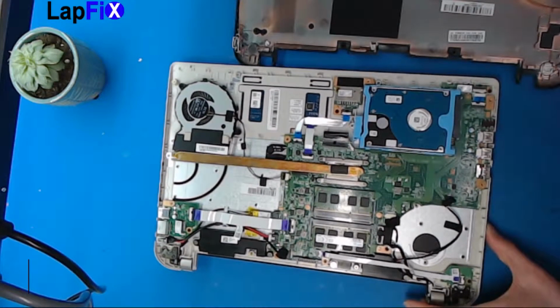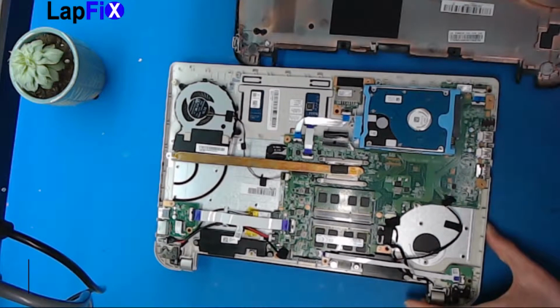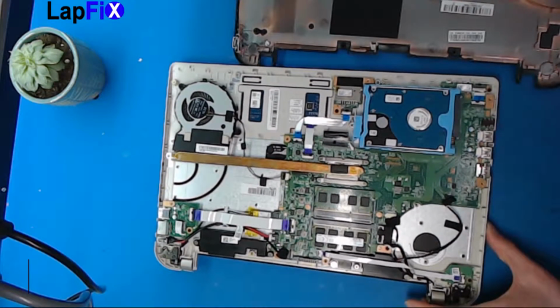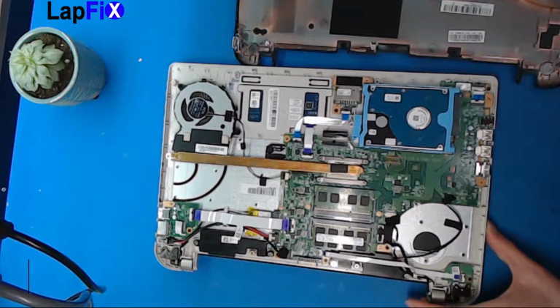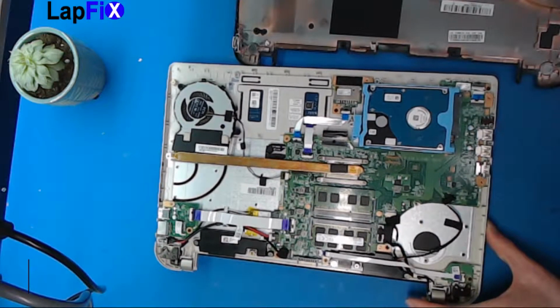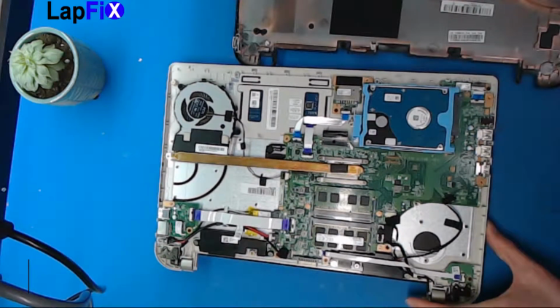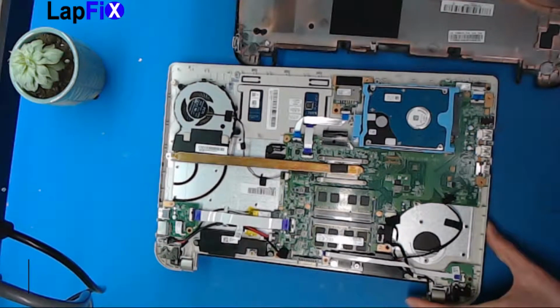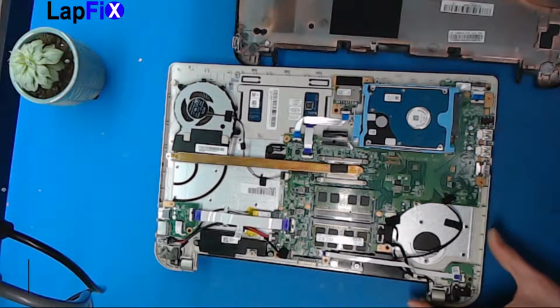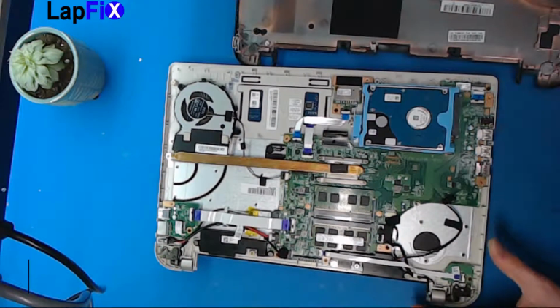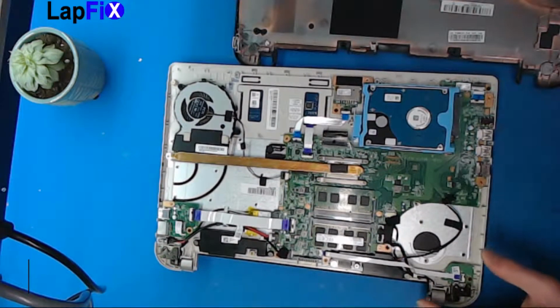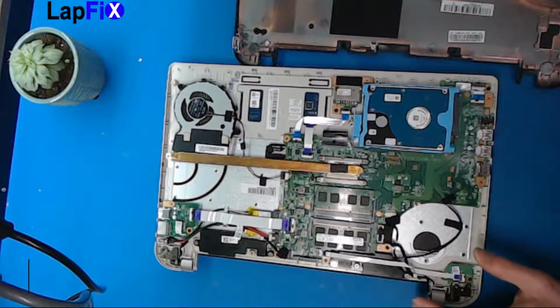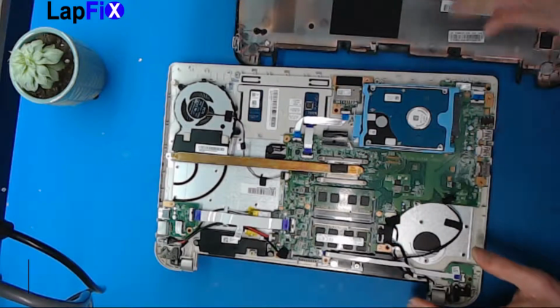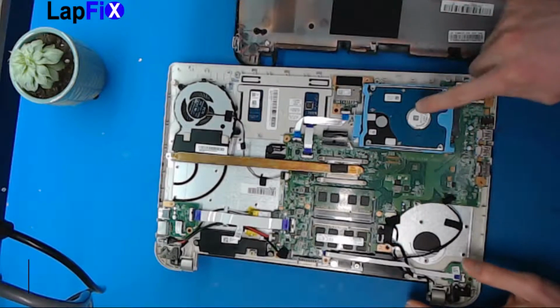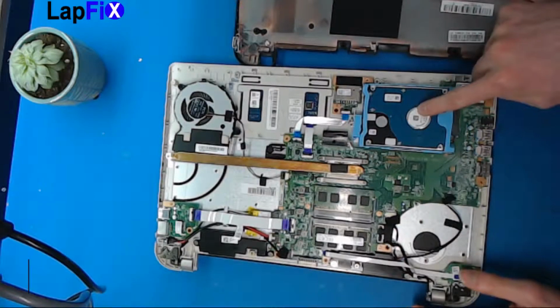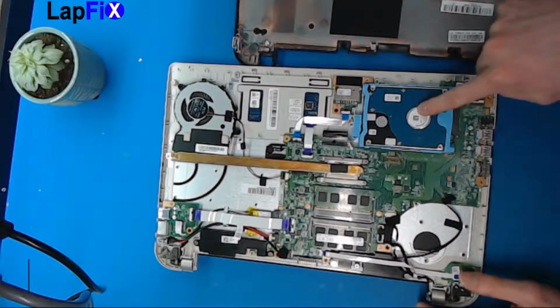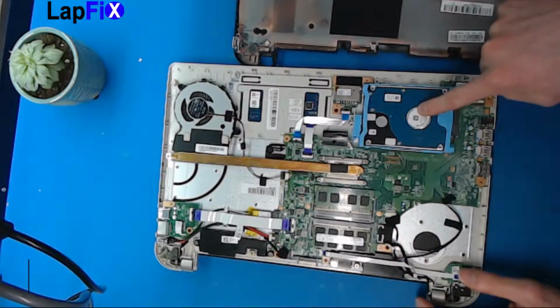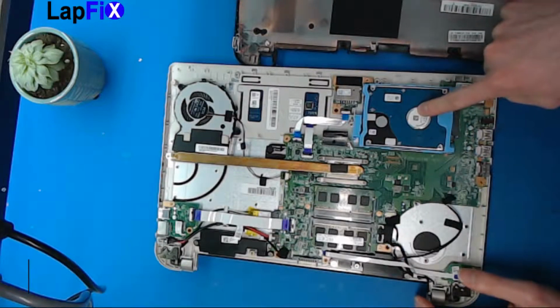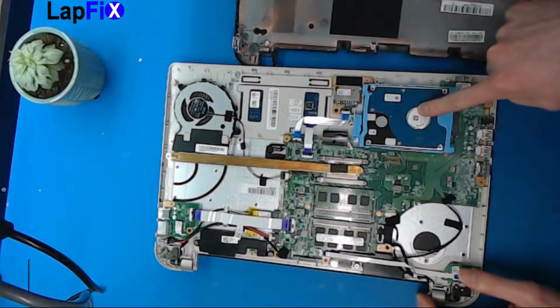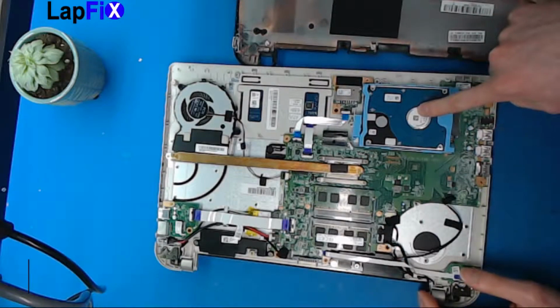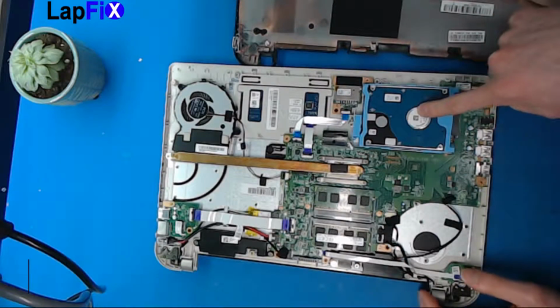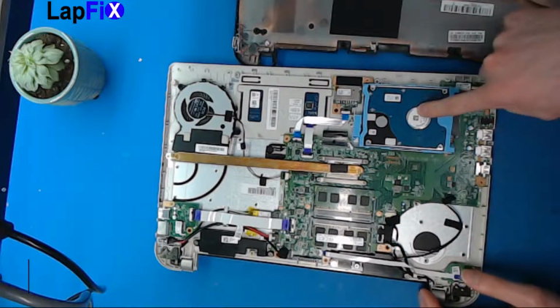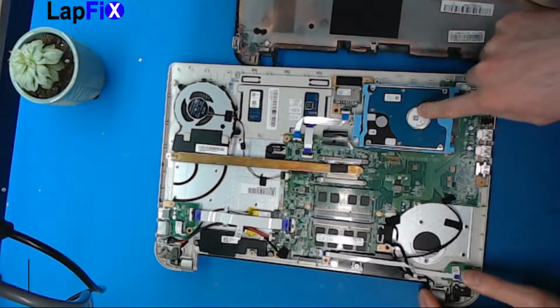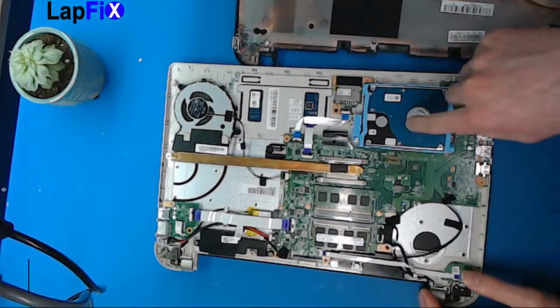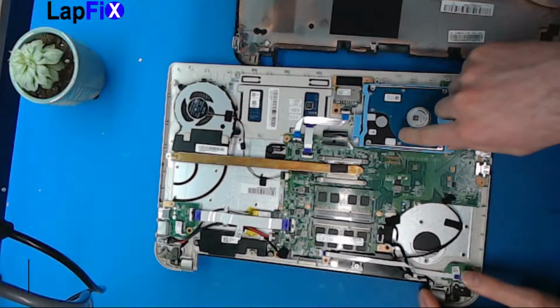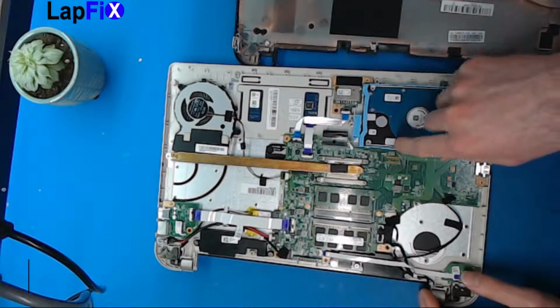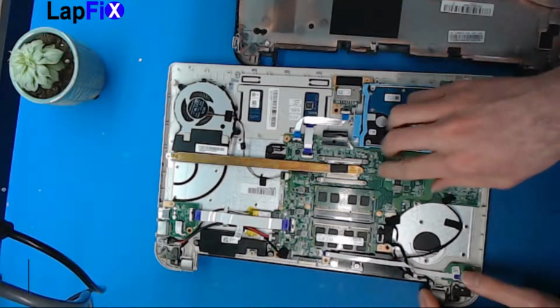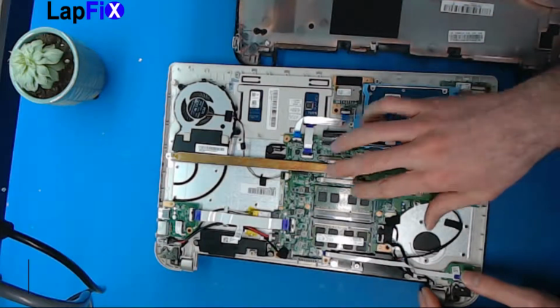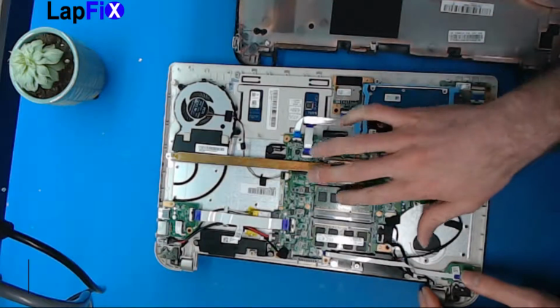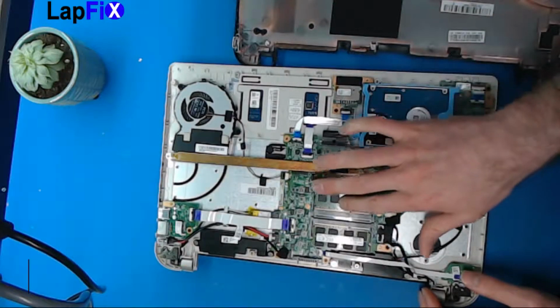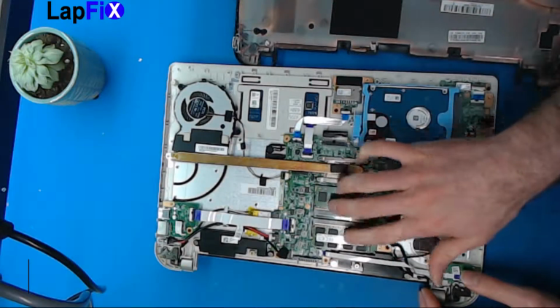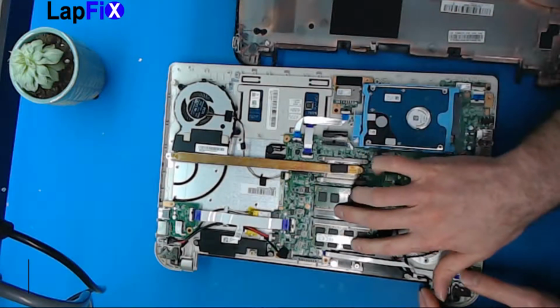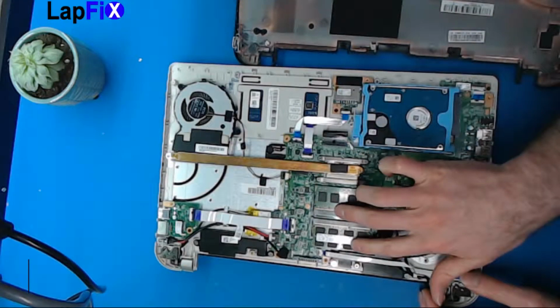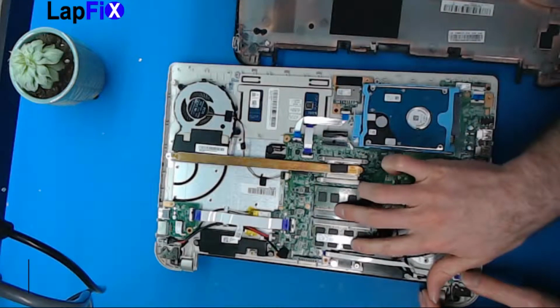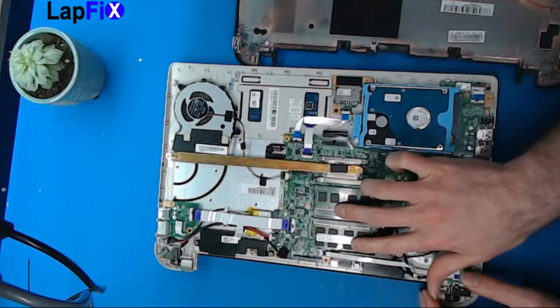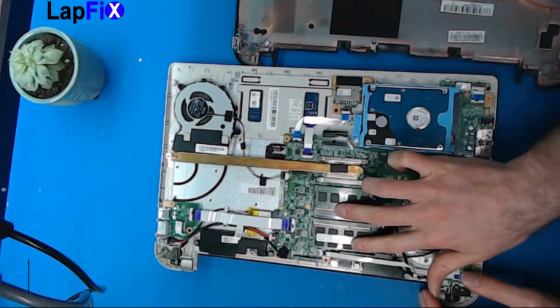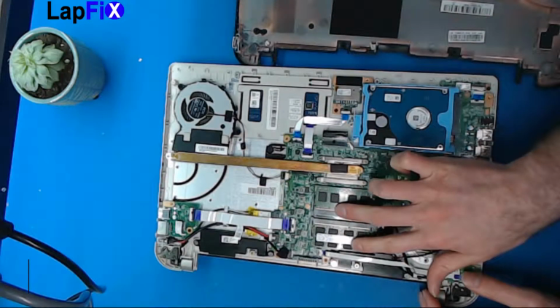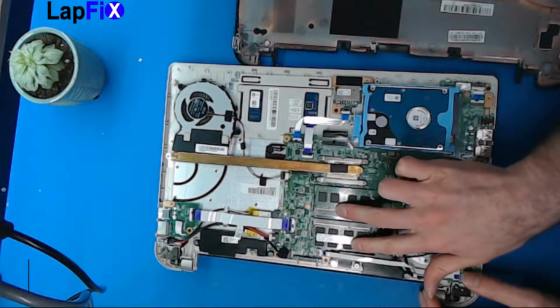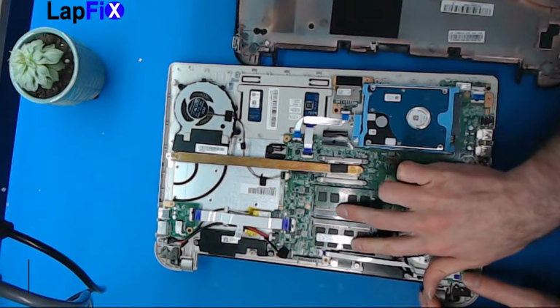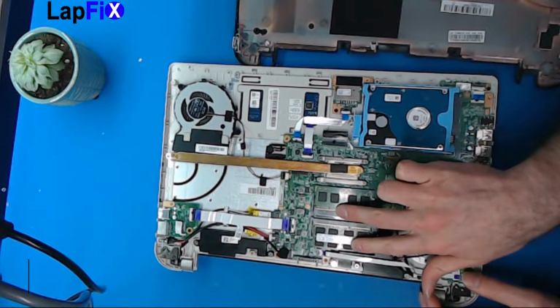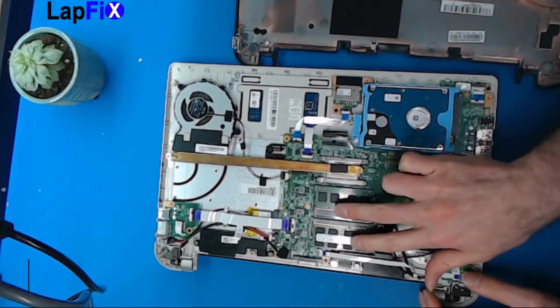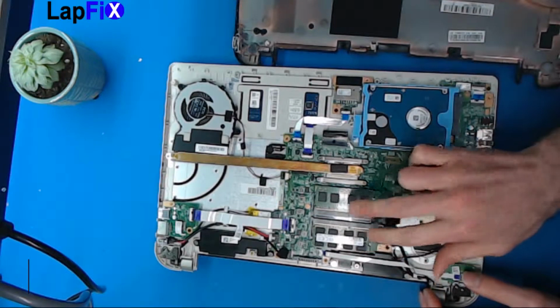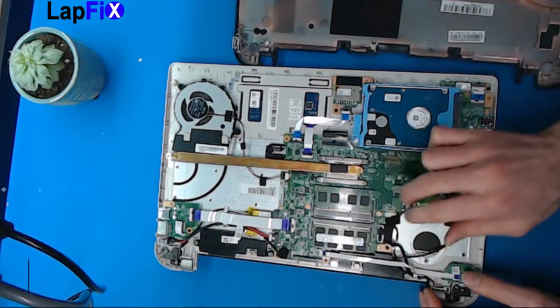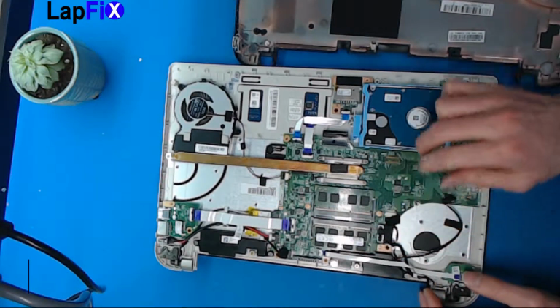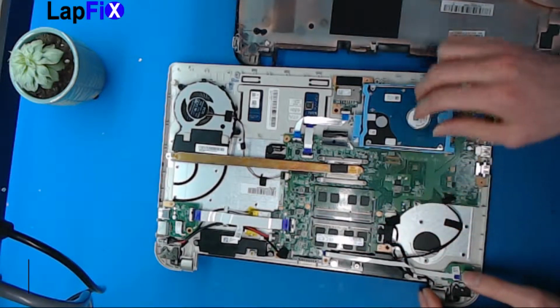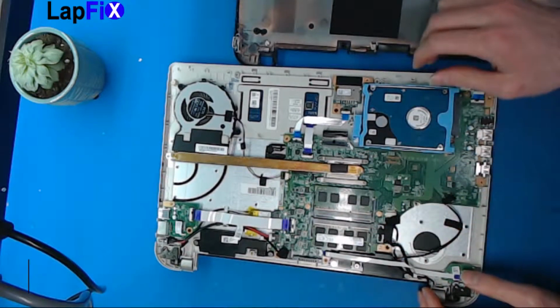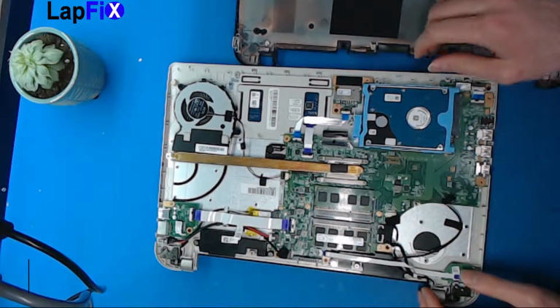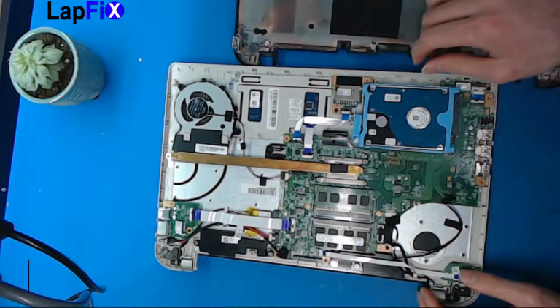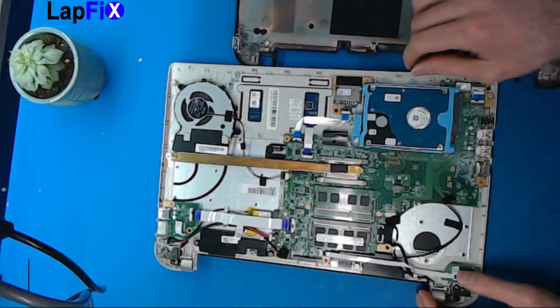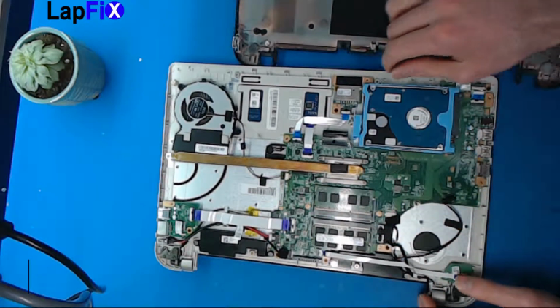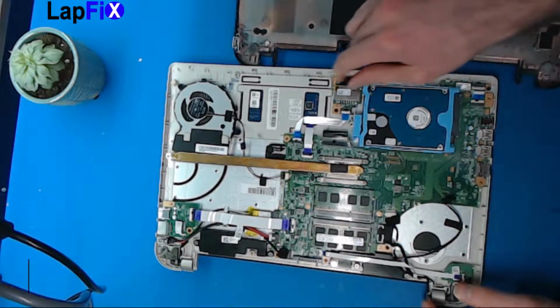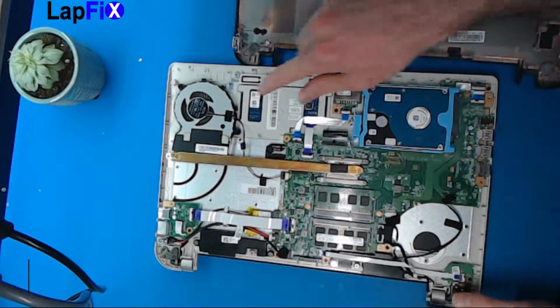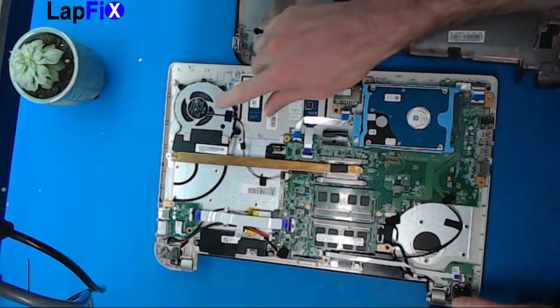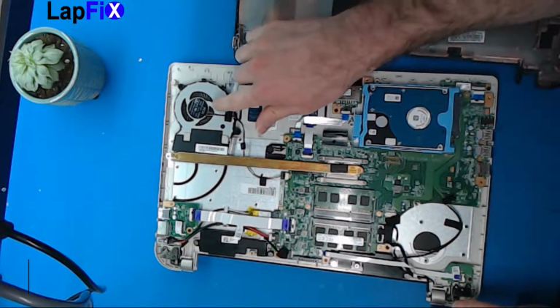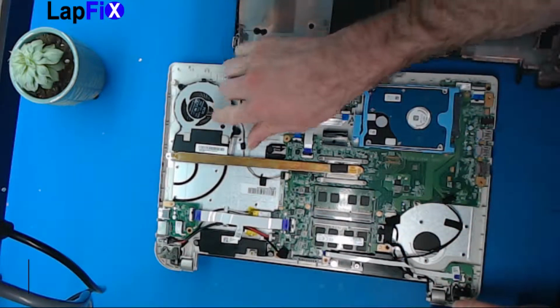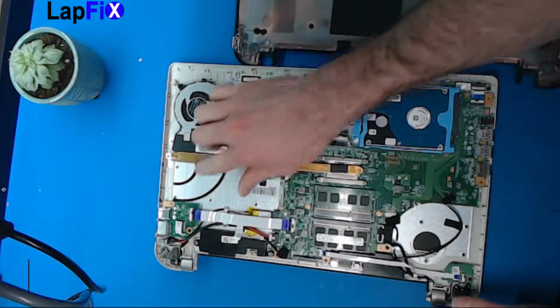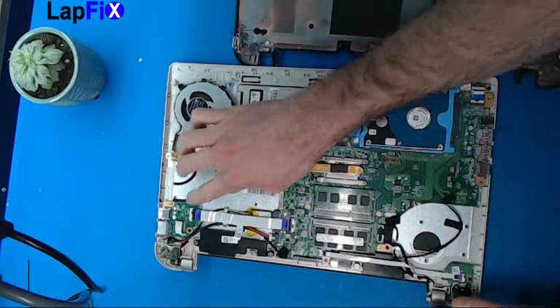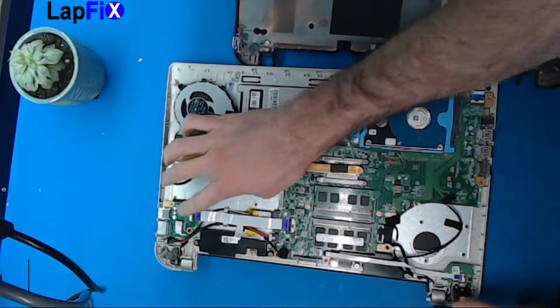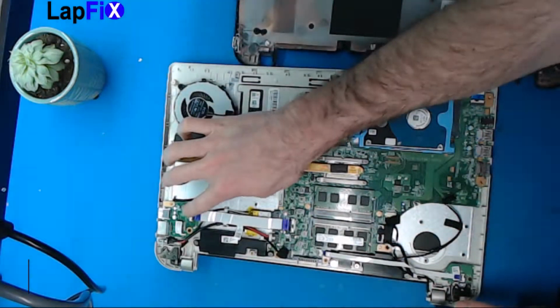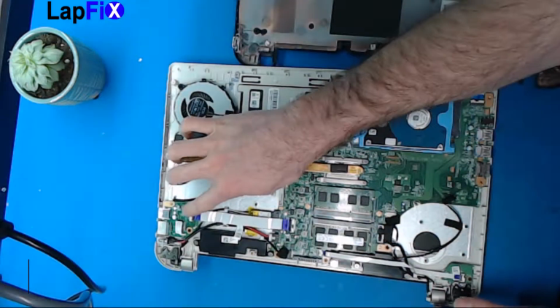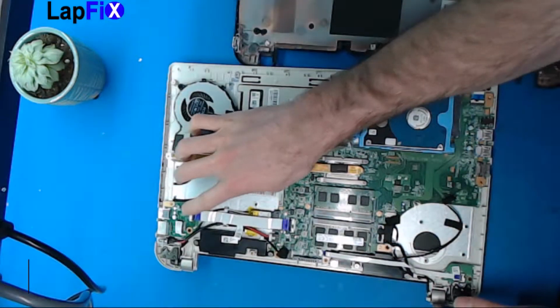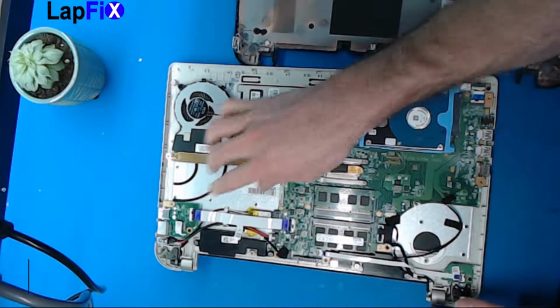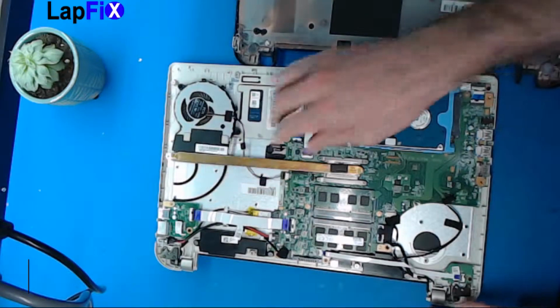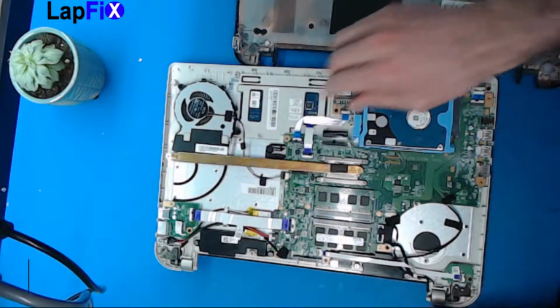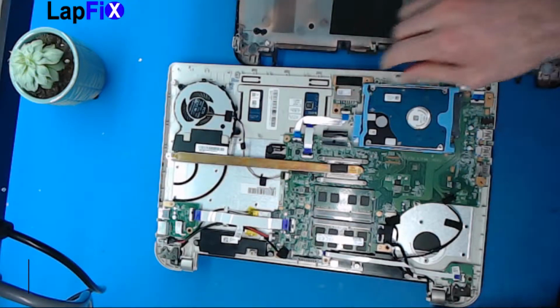Okay, so you have your hard drive here, you have your sticks of RAM right here, here's the fan, and here's the USB.